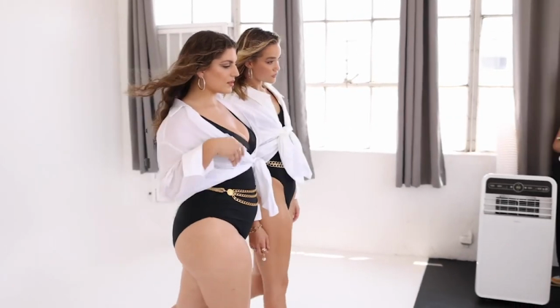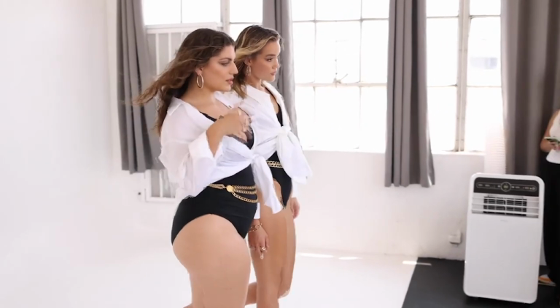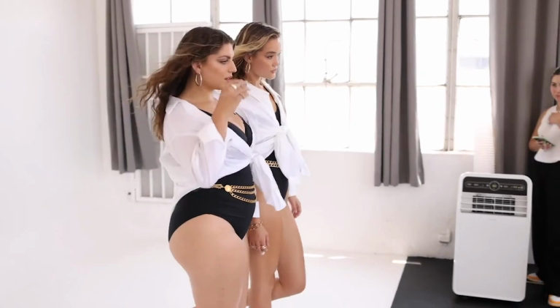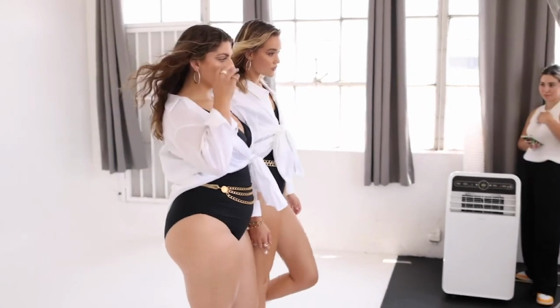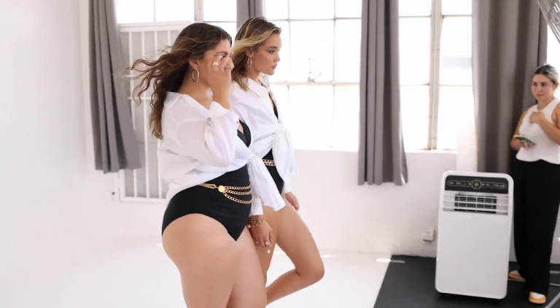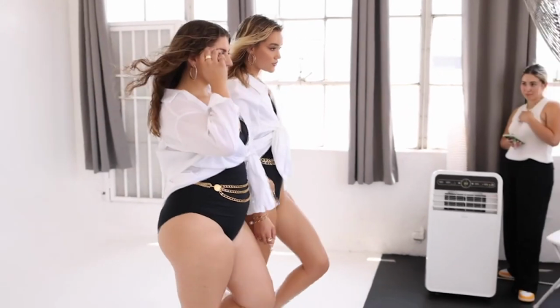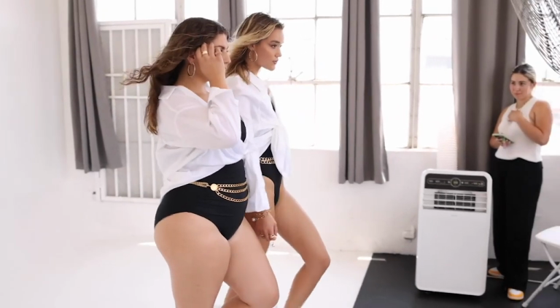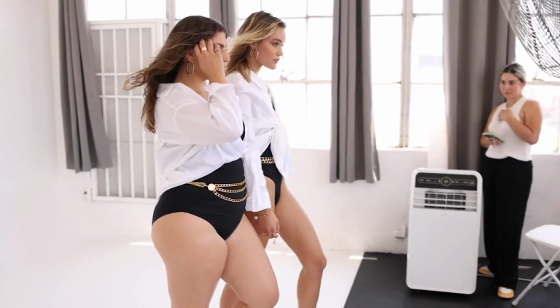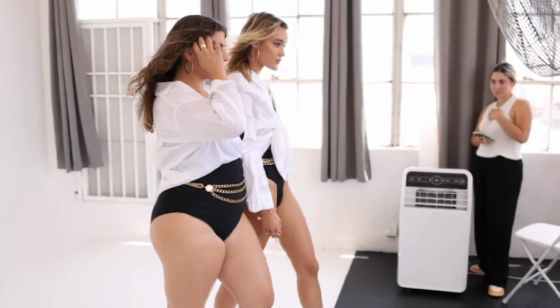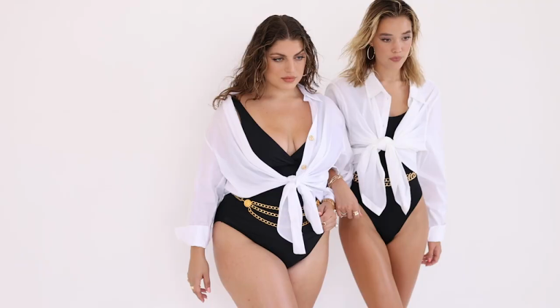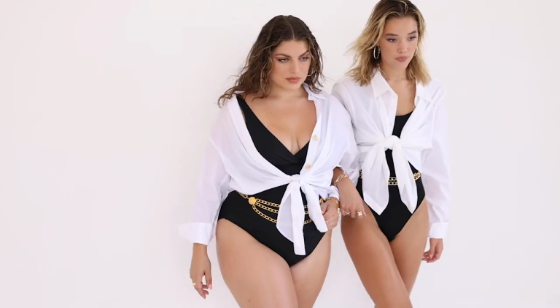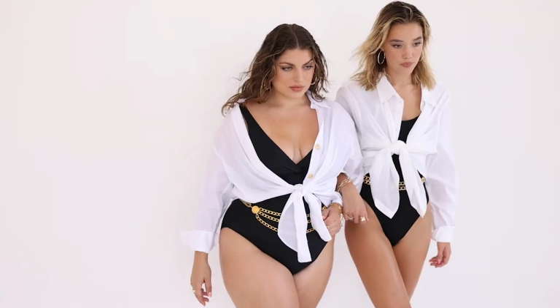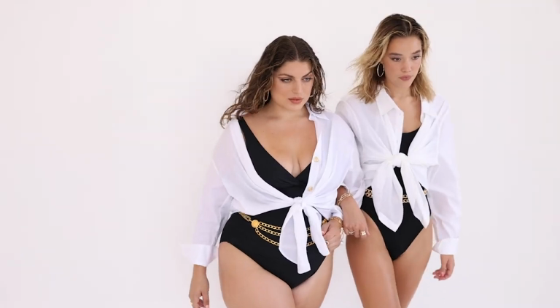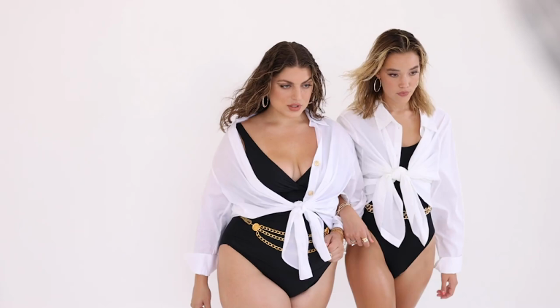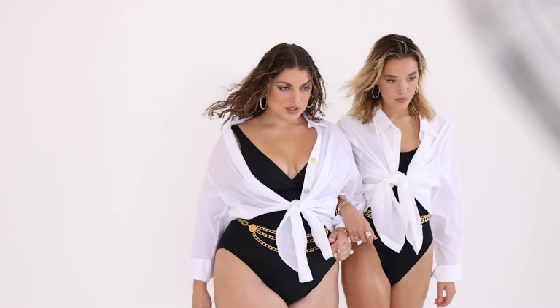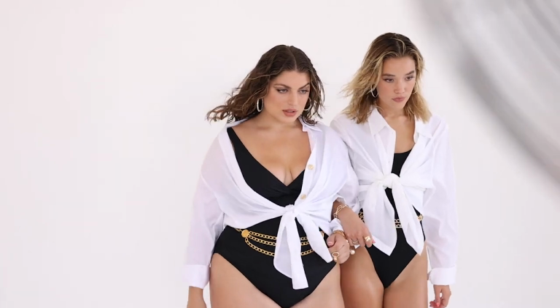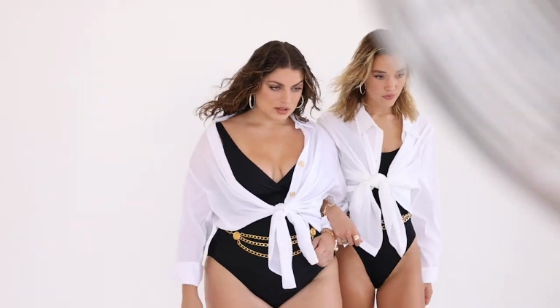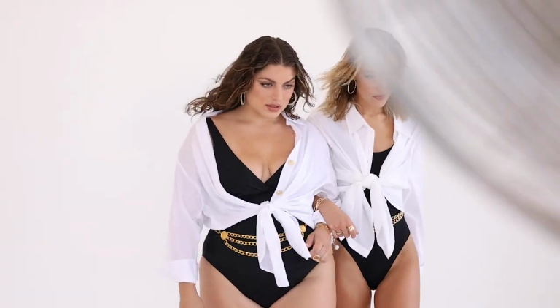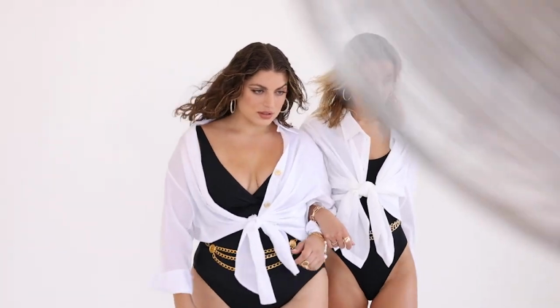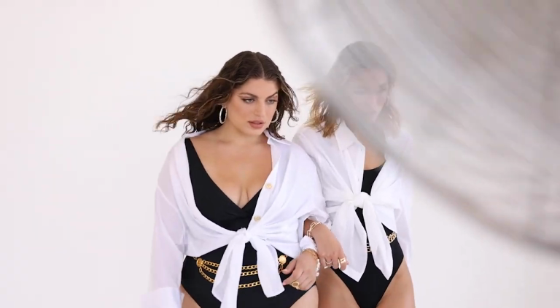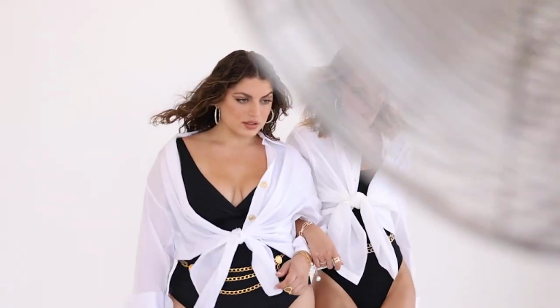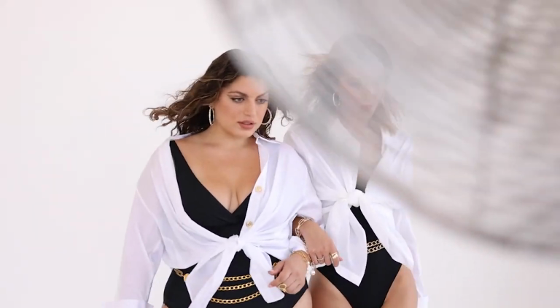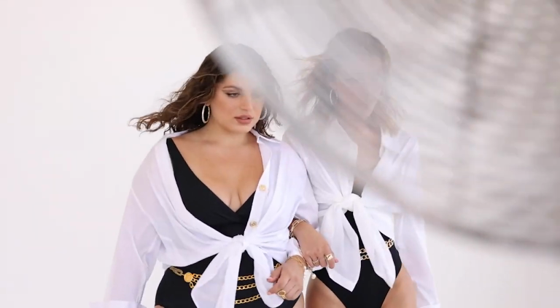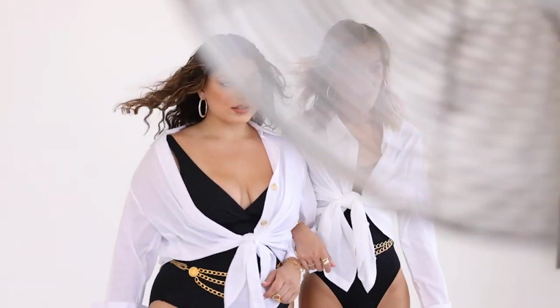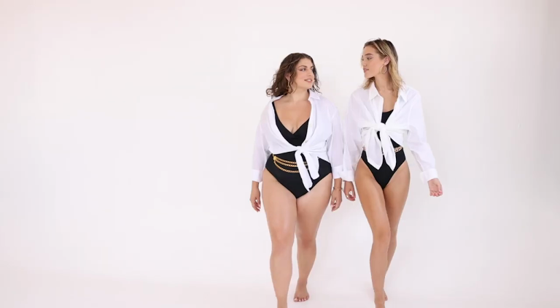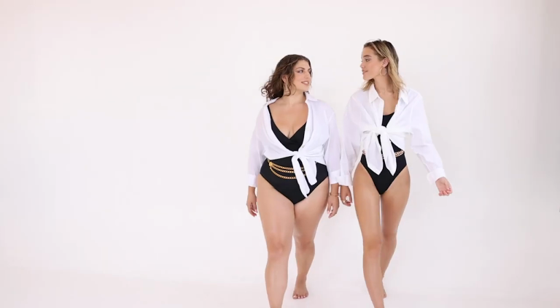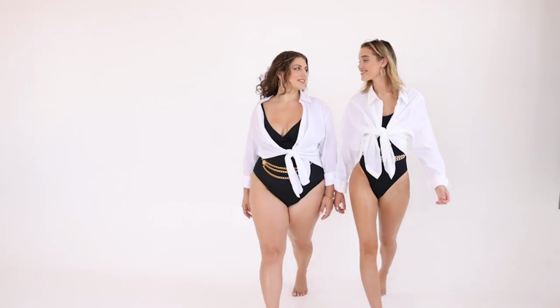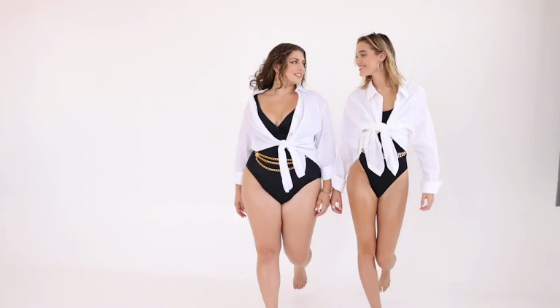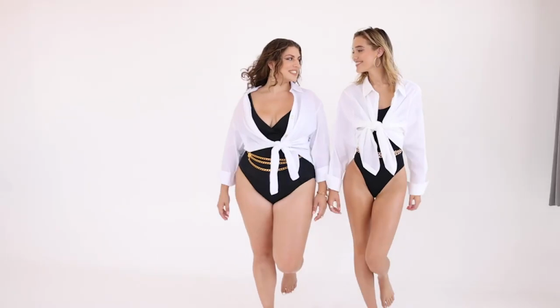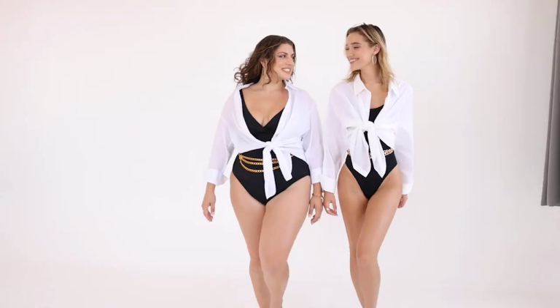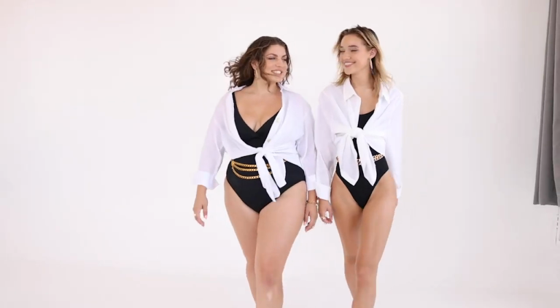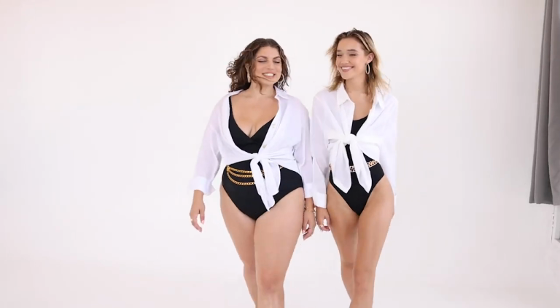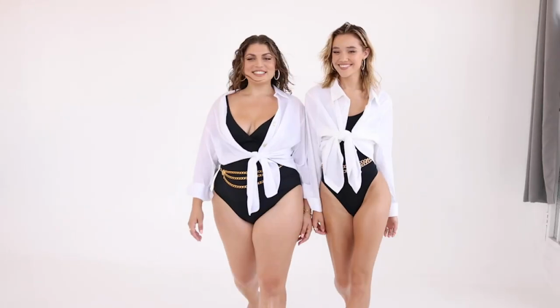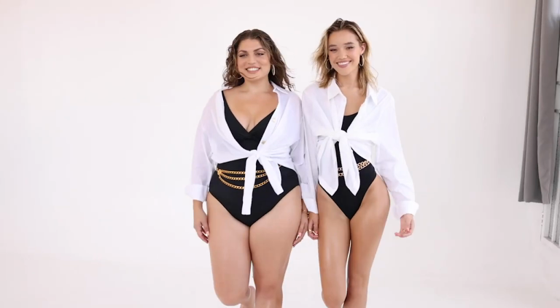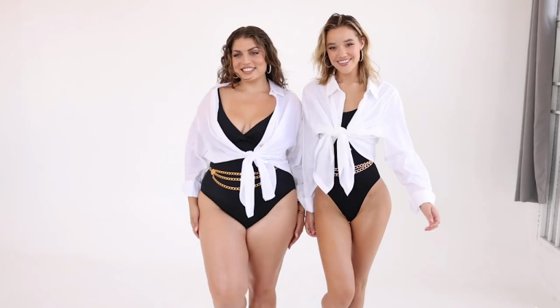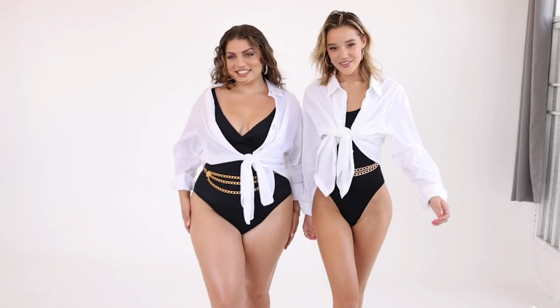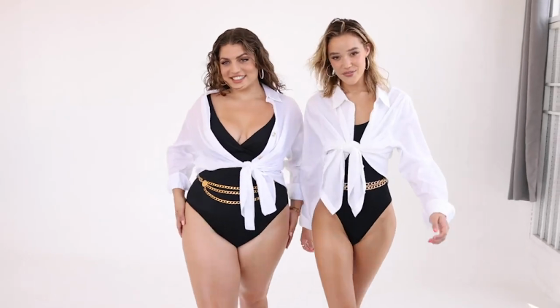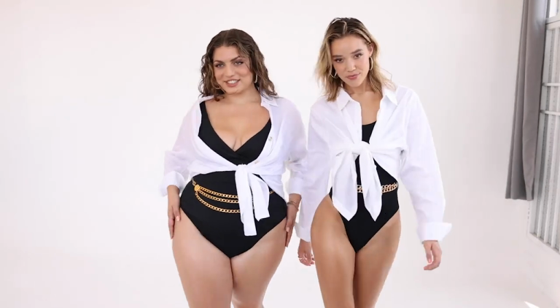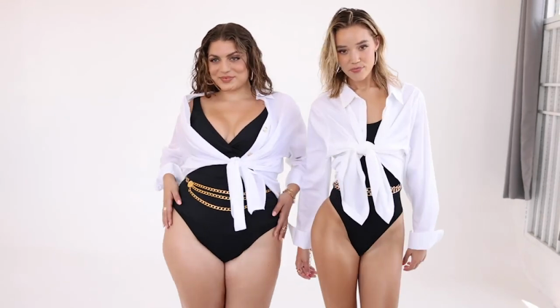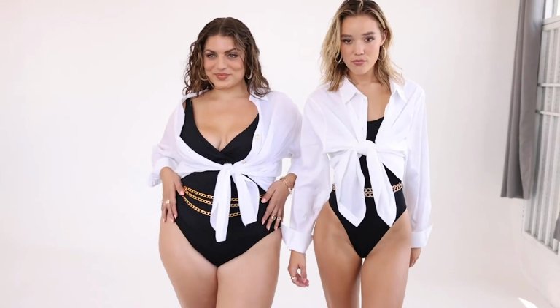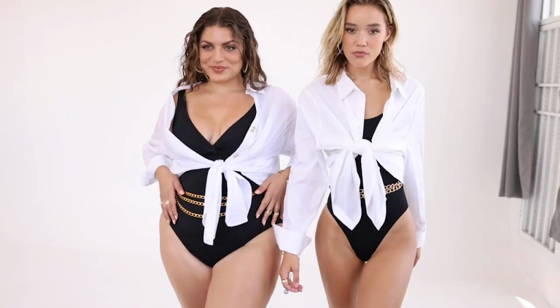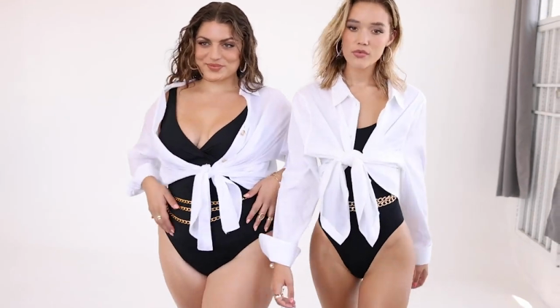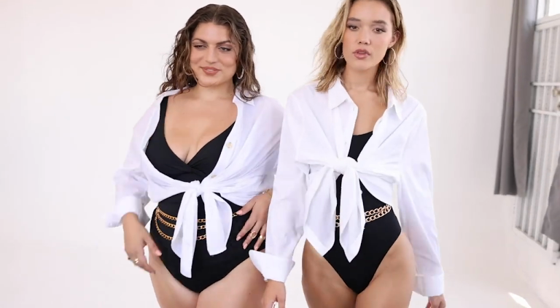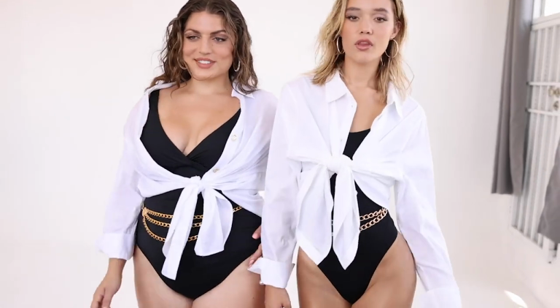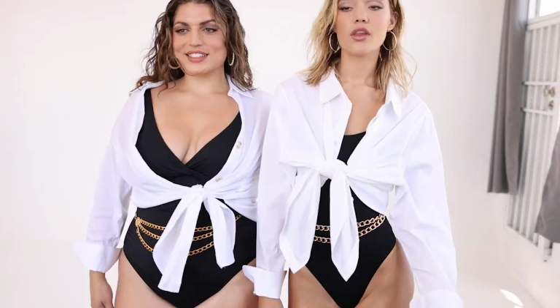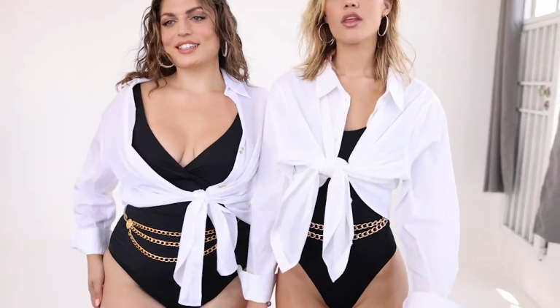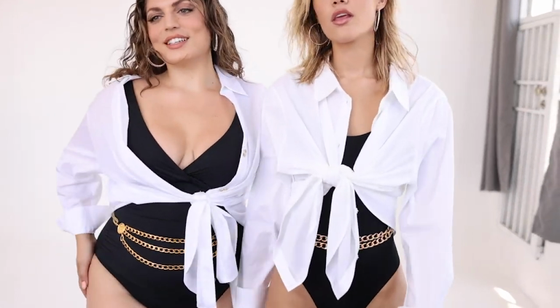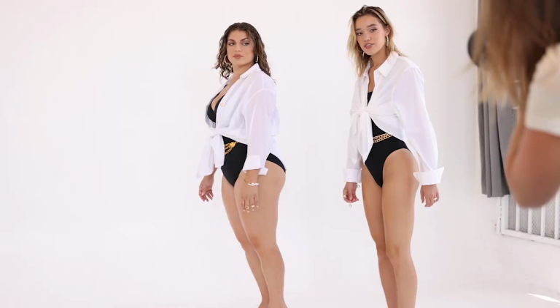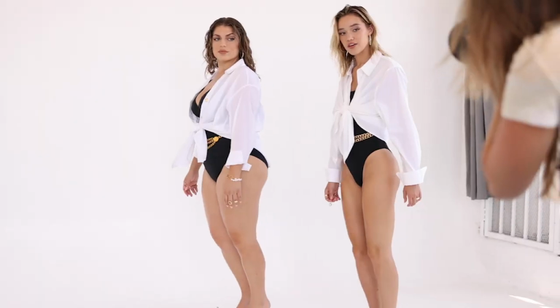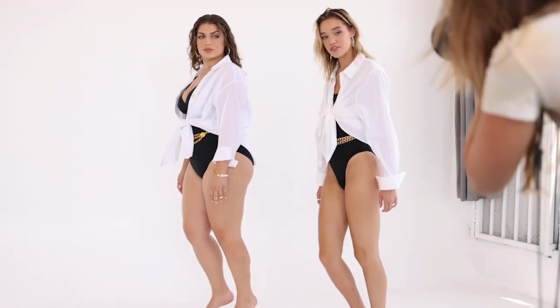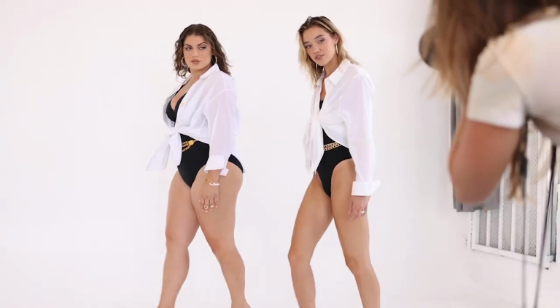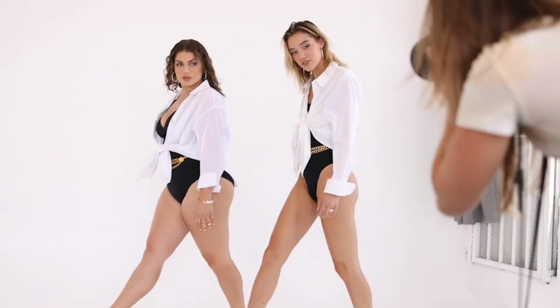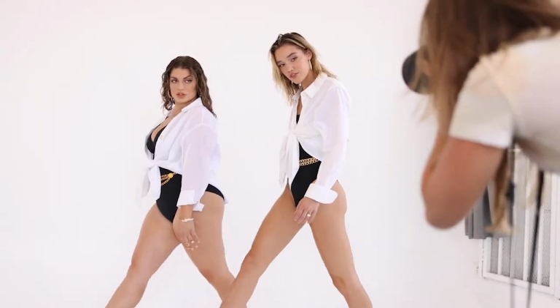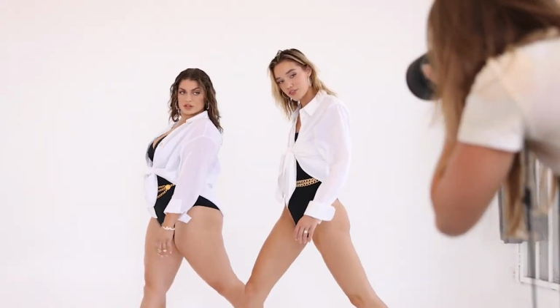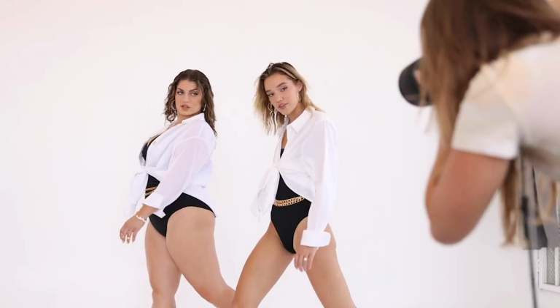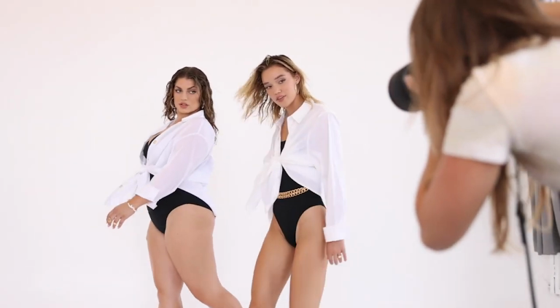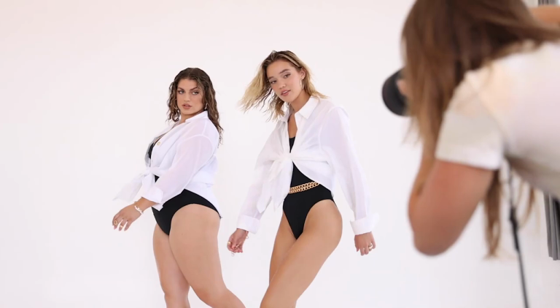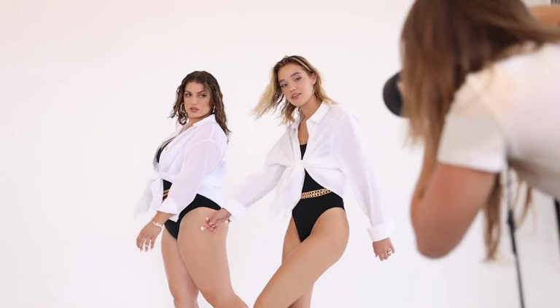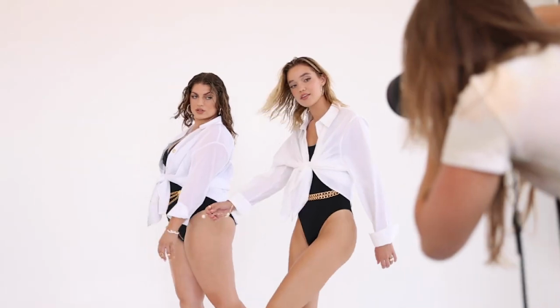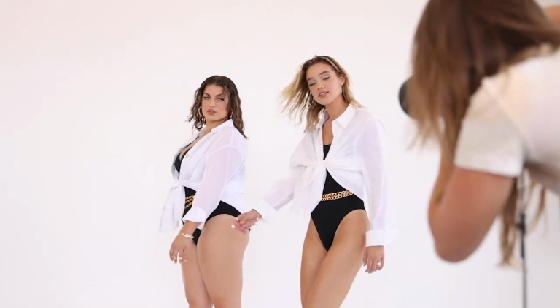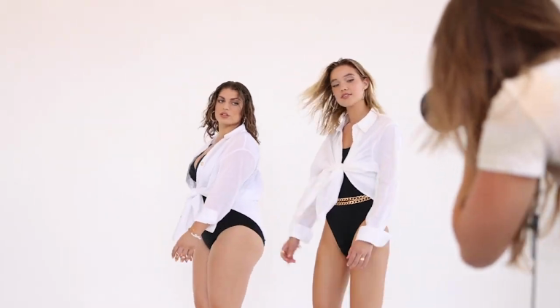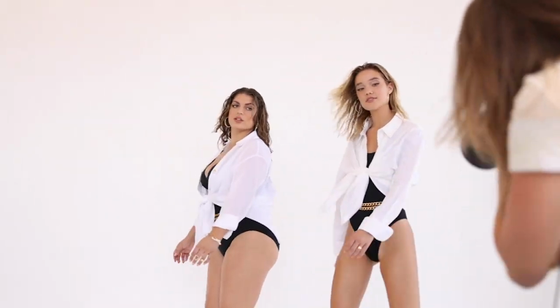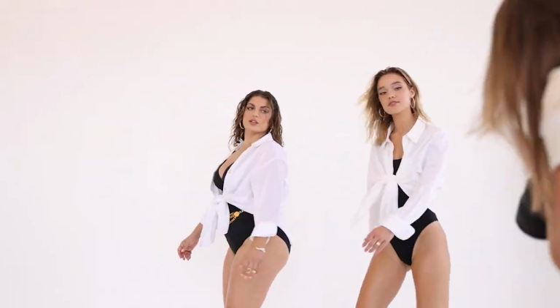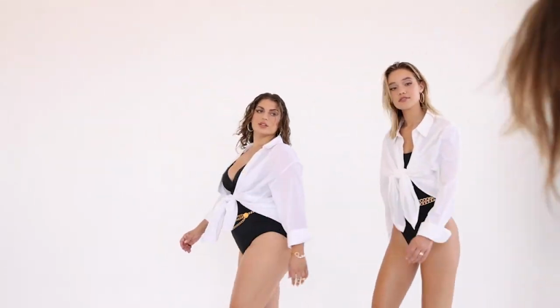I also love capturing motion as it adds more energy to the photos. For this shot we set up a fan to blow on them as they walk towards the camera, and I shot from a low angle with a wider focal length again to accentuate their long legs.